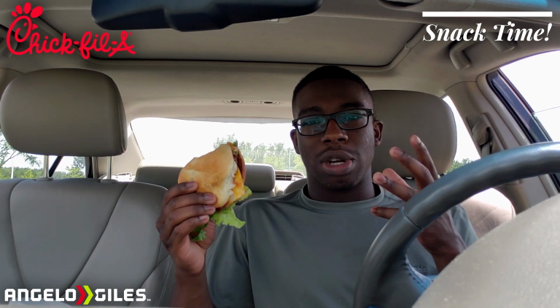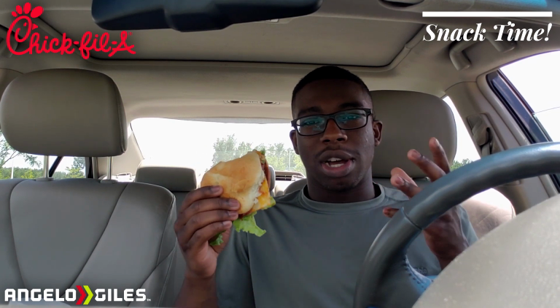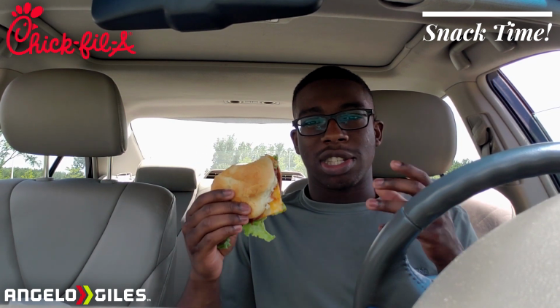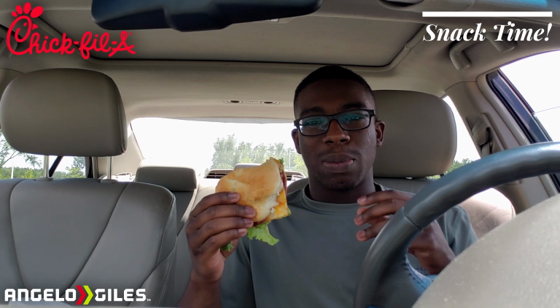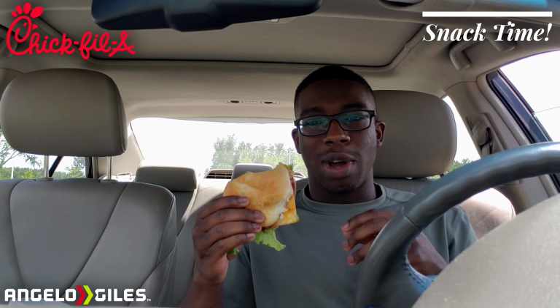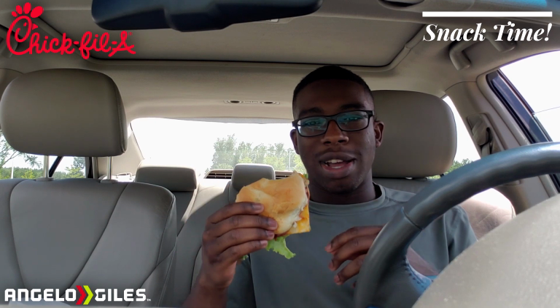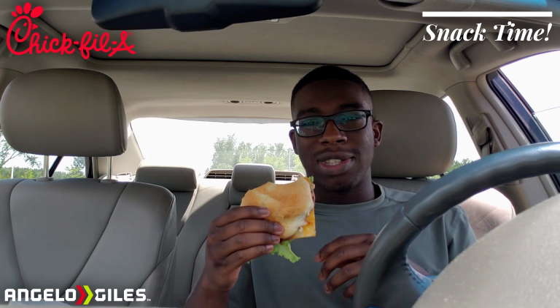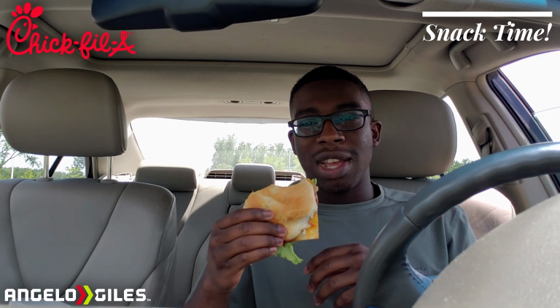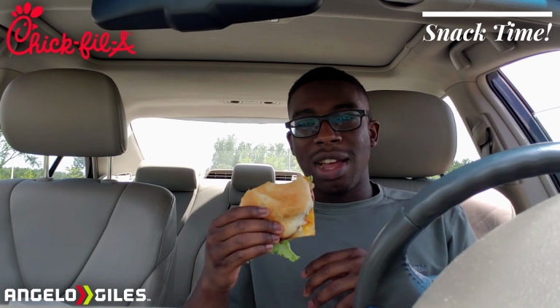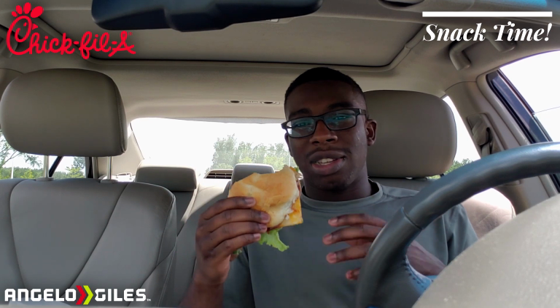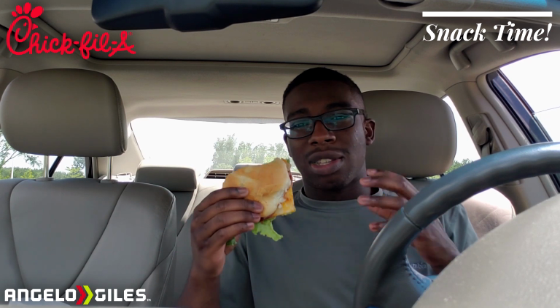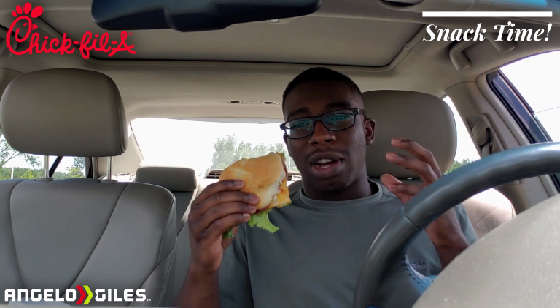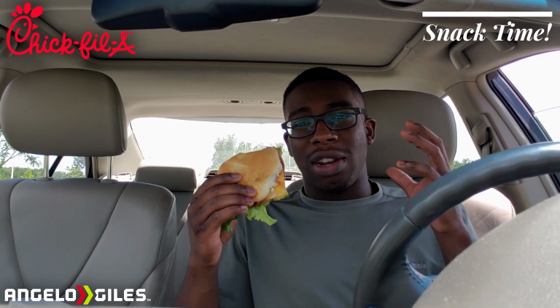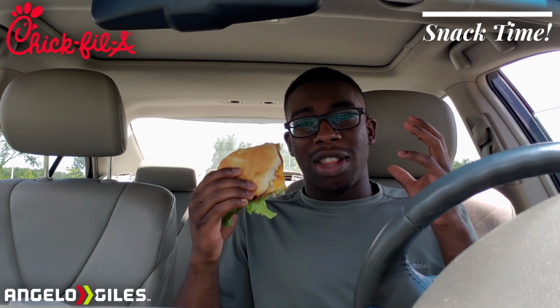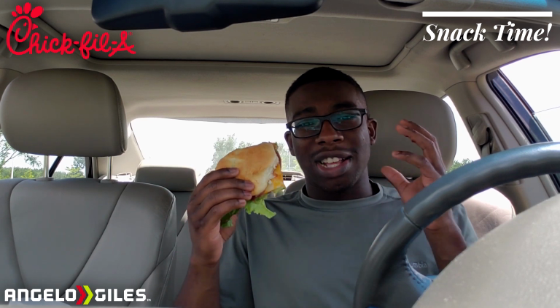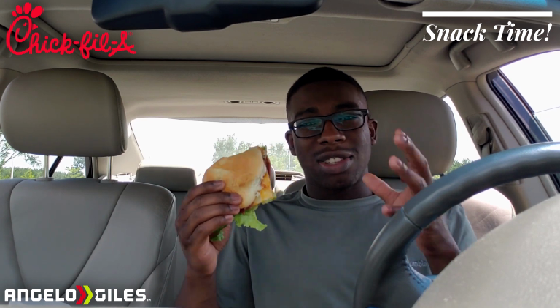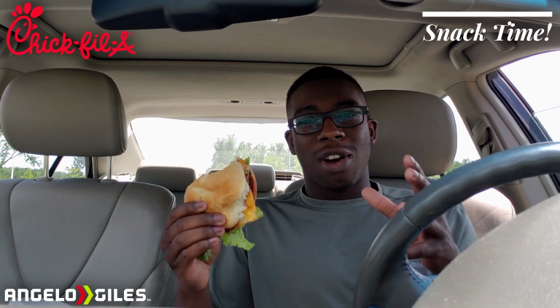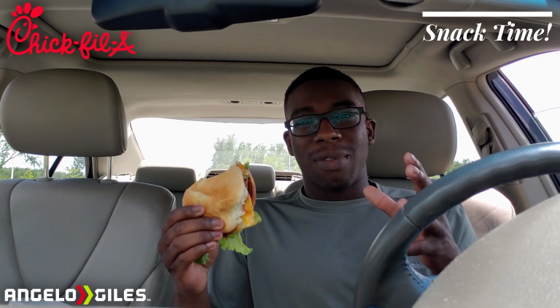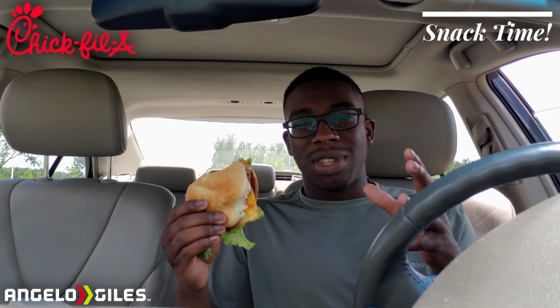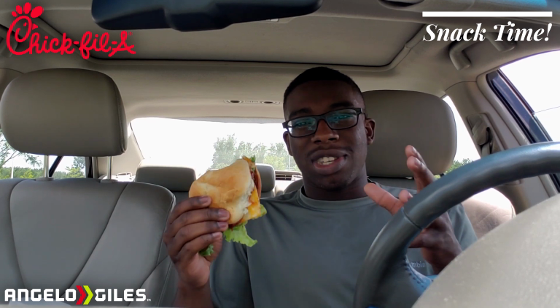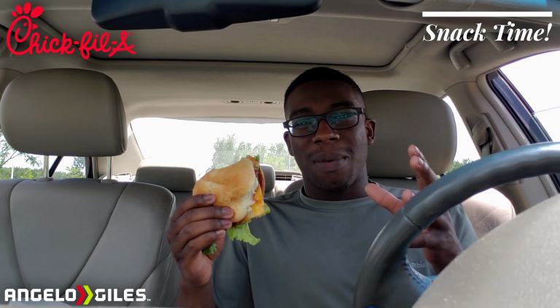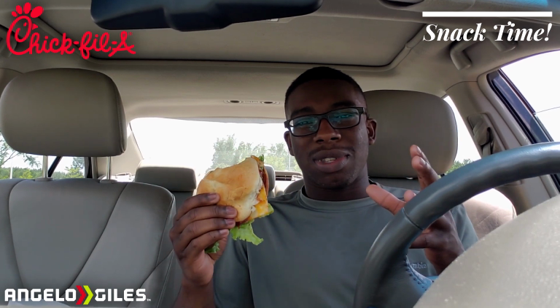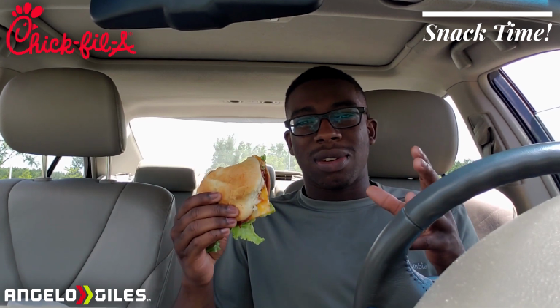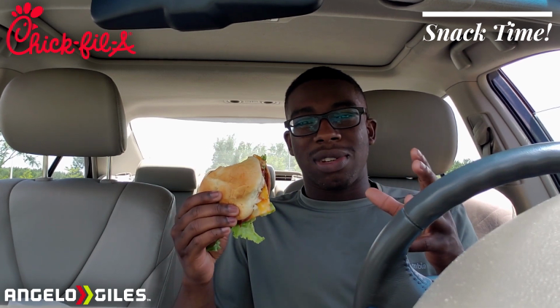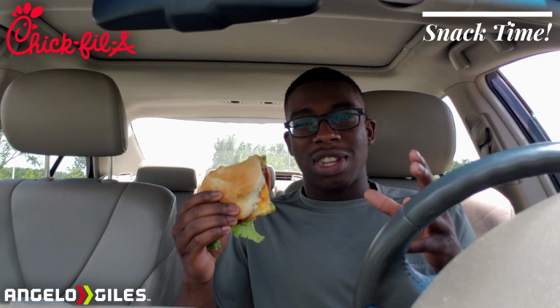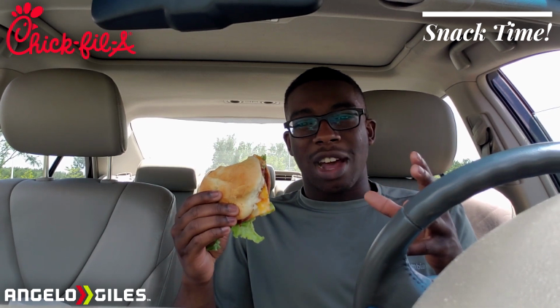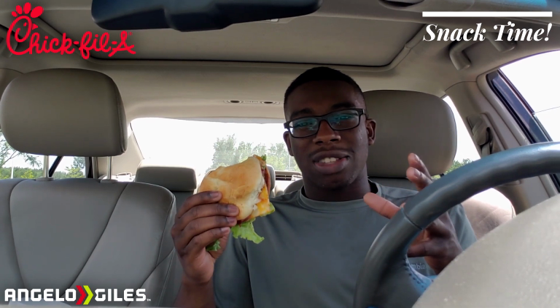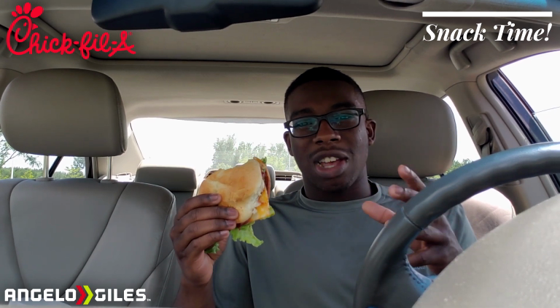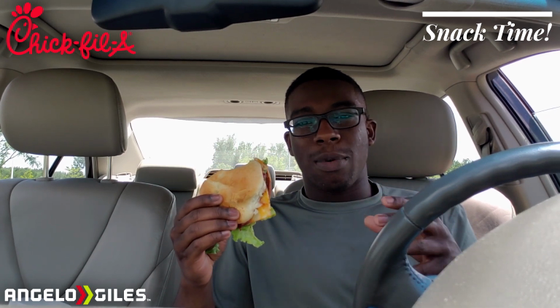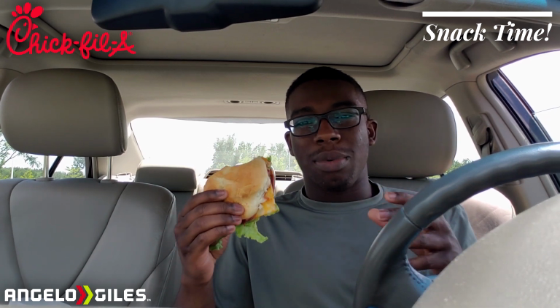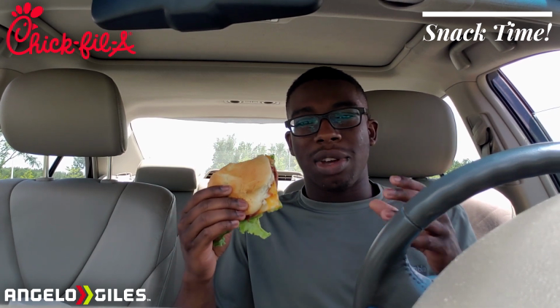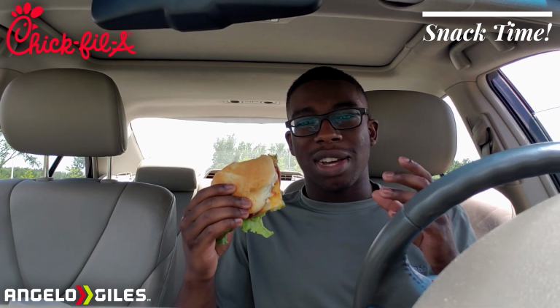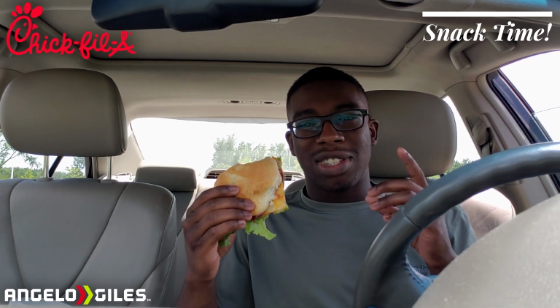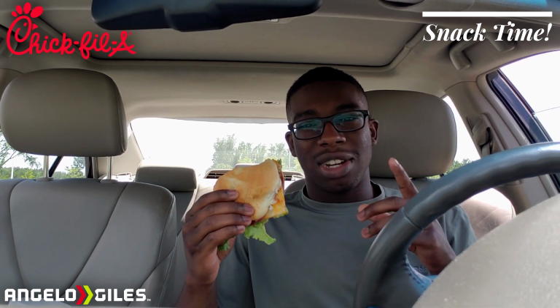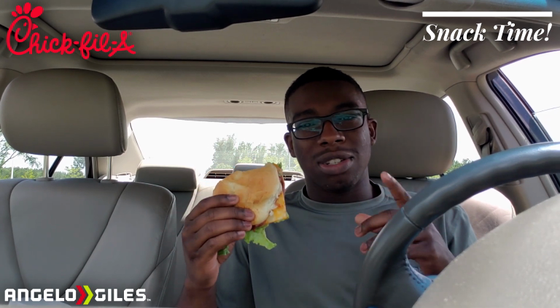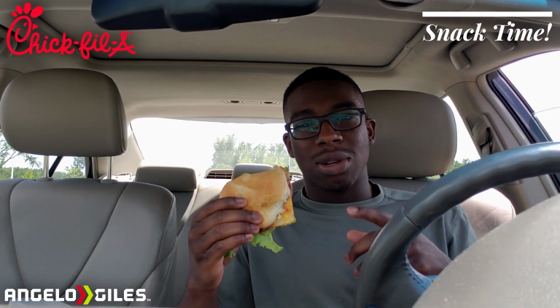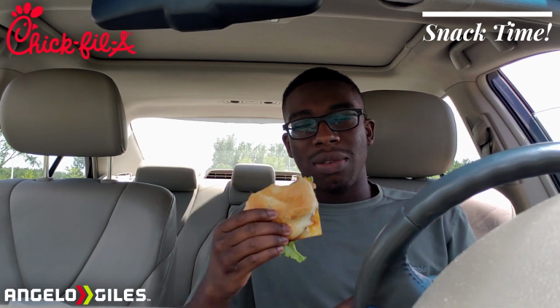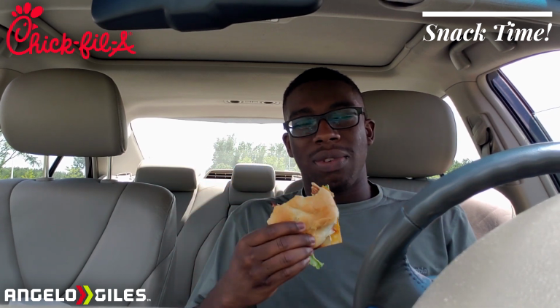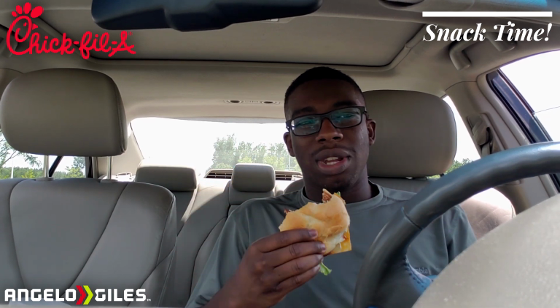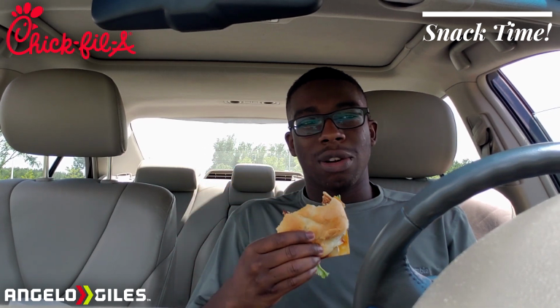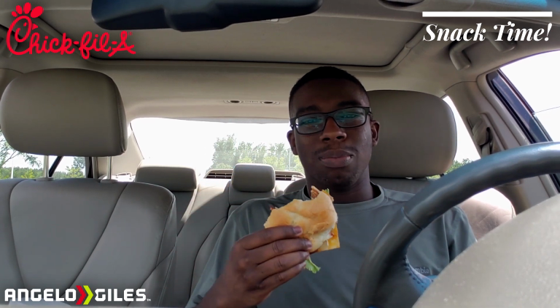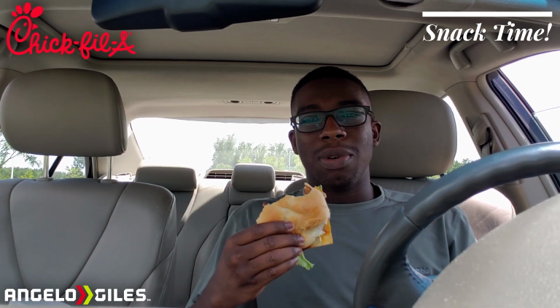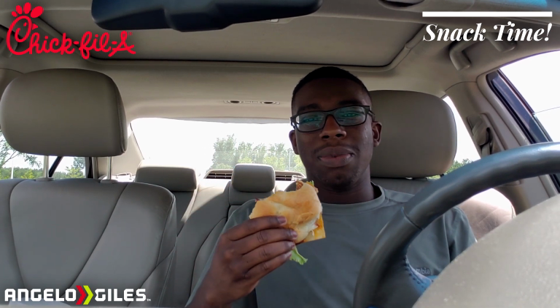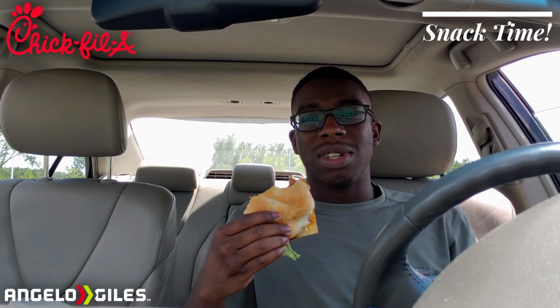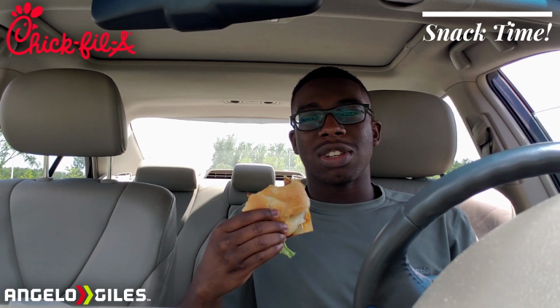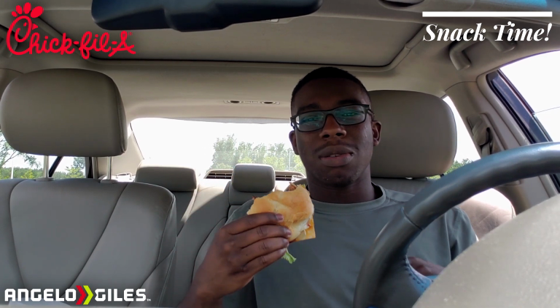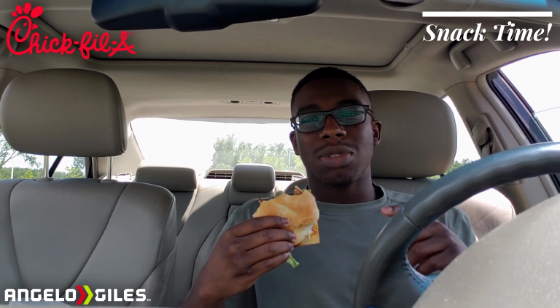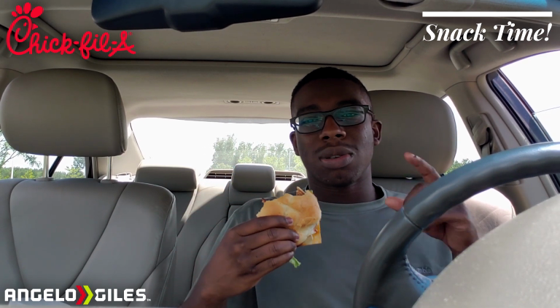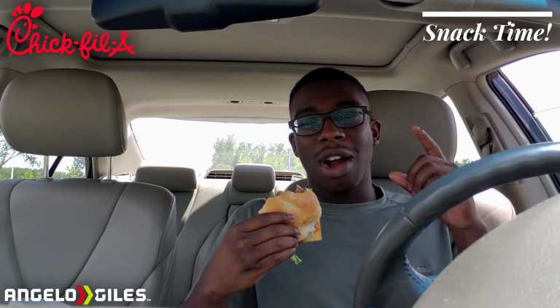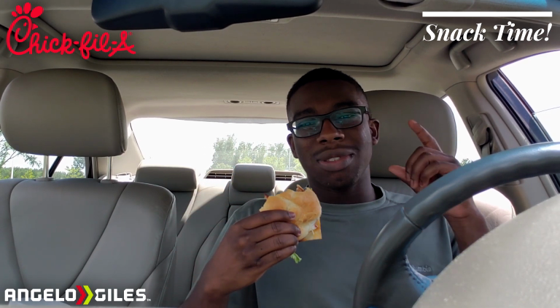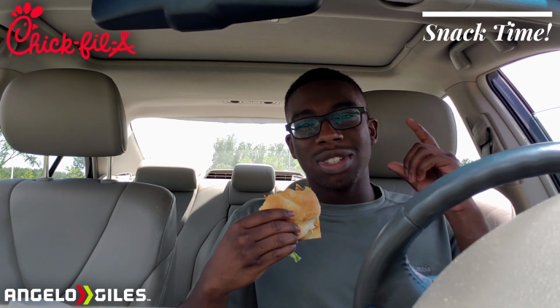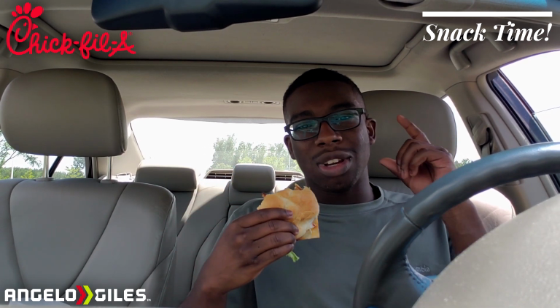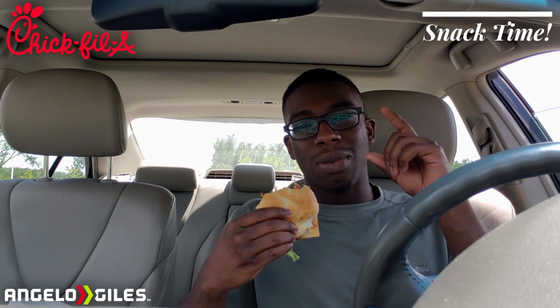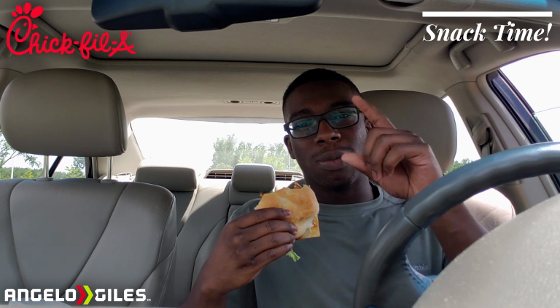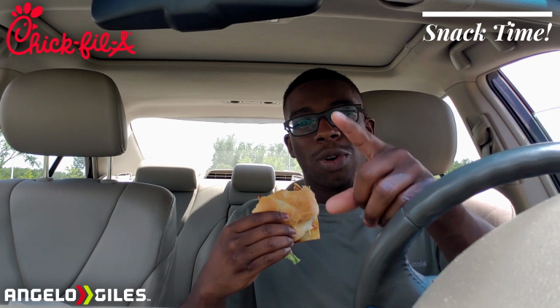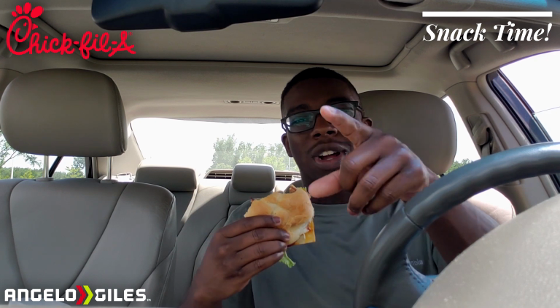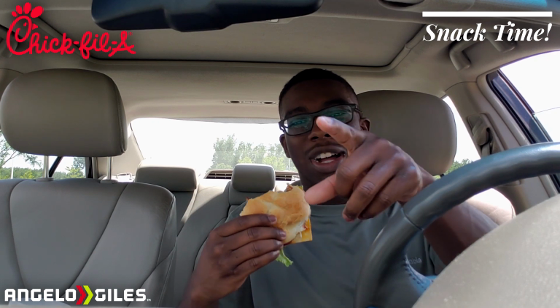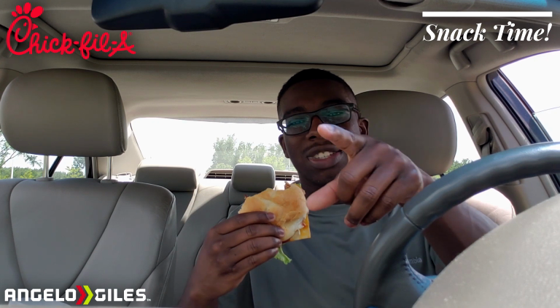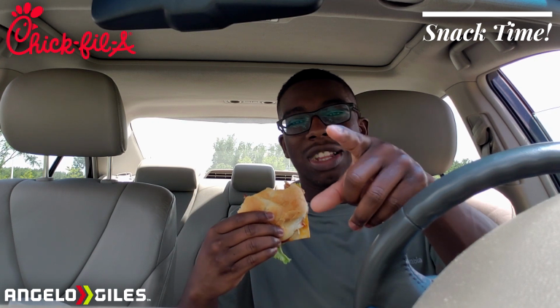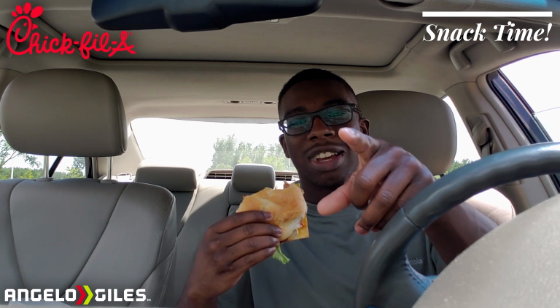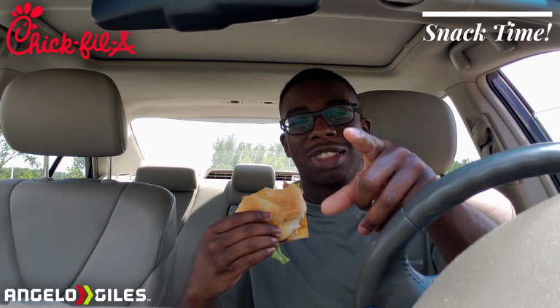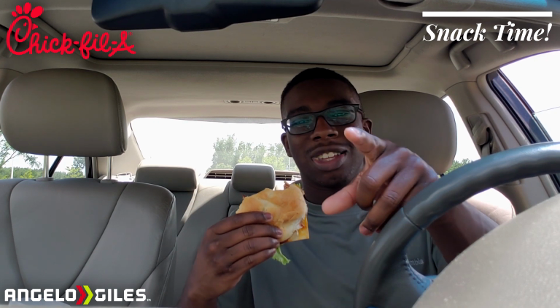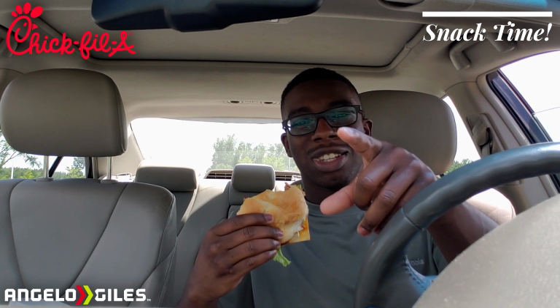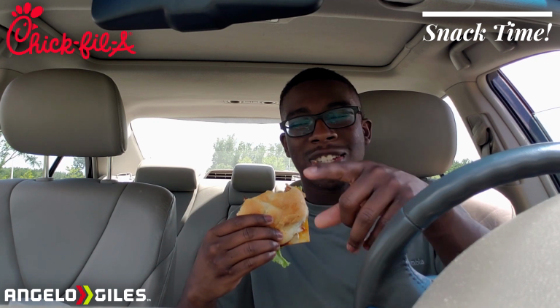That's all for this episode of Snack Time. Hope you guys enjoyed the video. Remember to subscribe to the channel for more content like this, and until next time — peace.